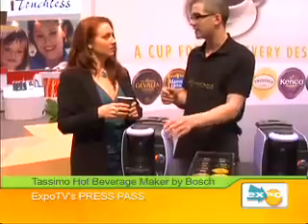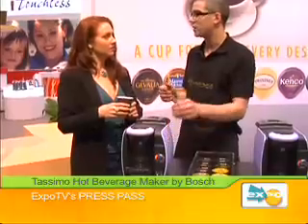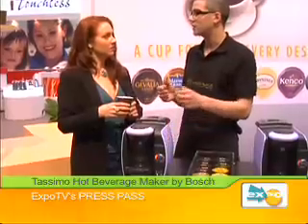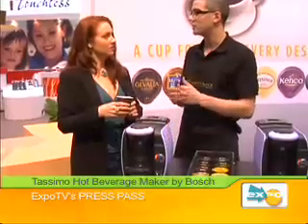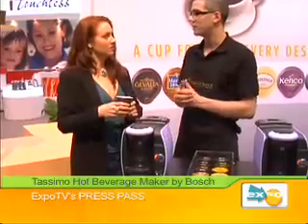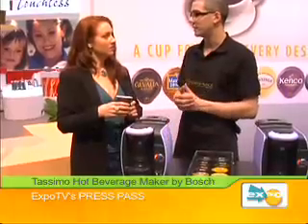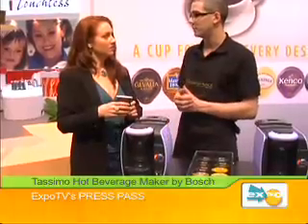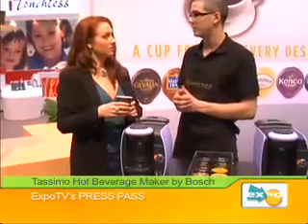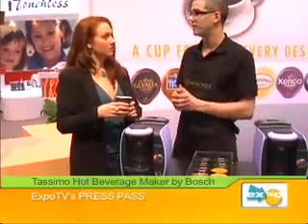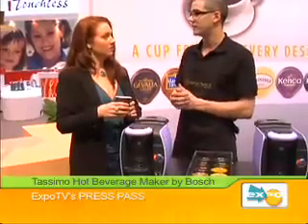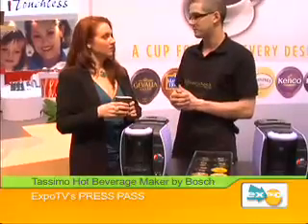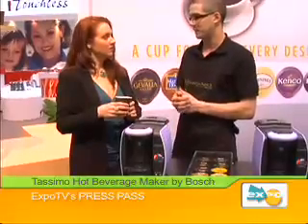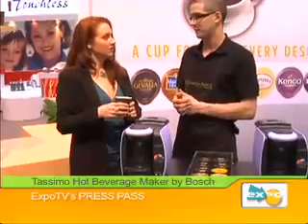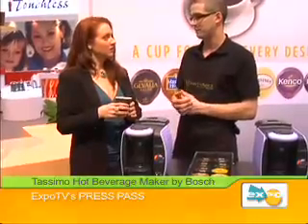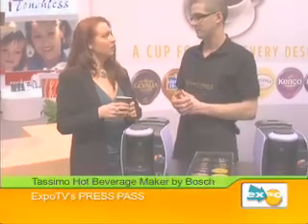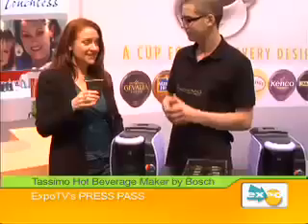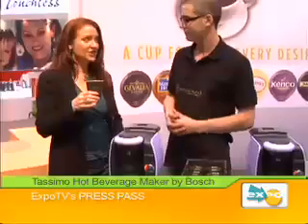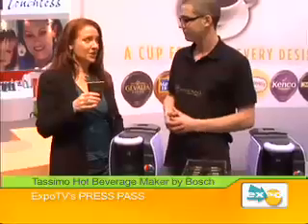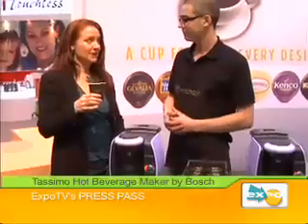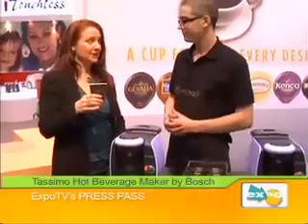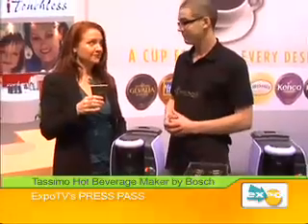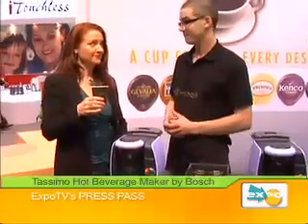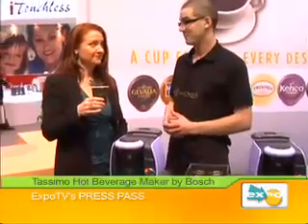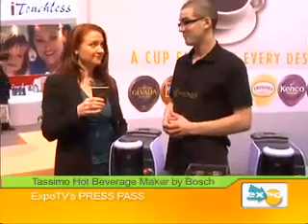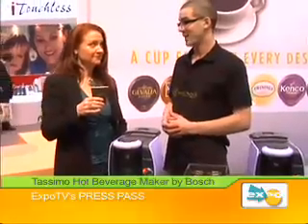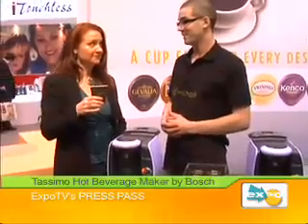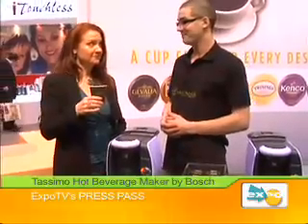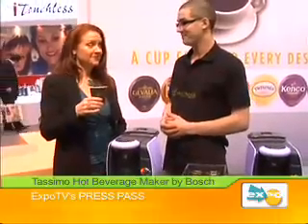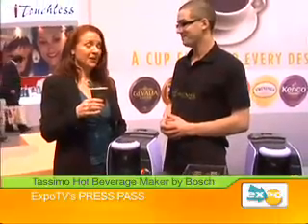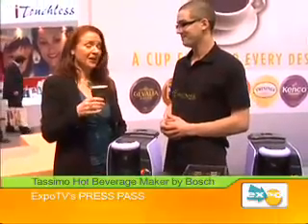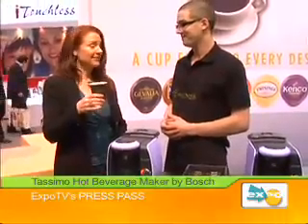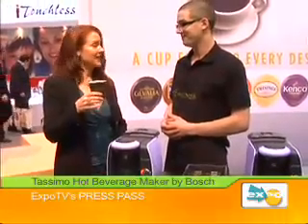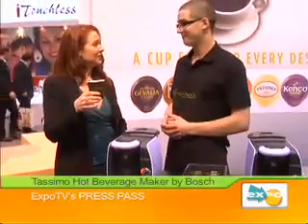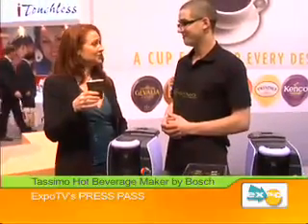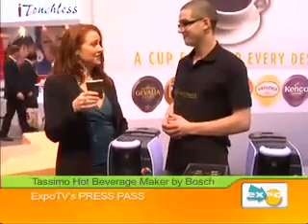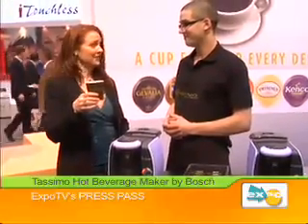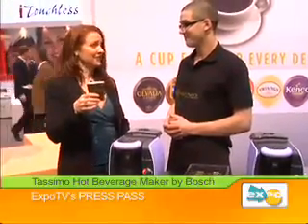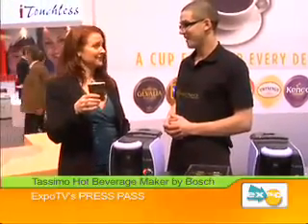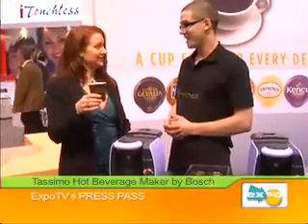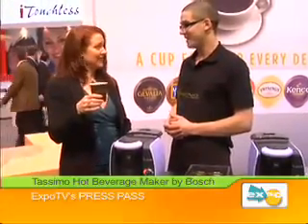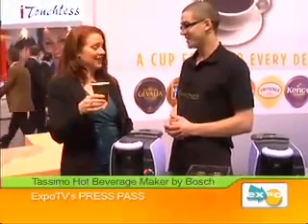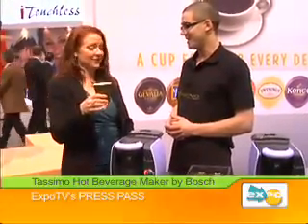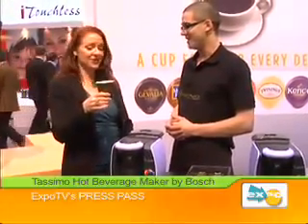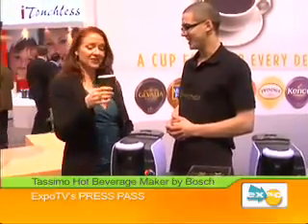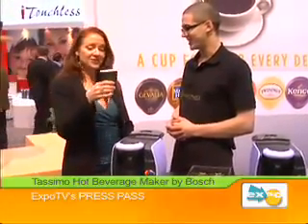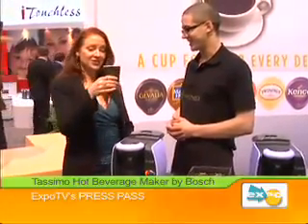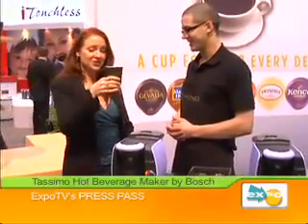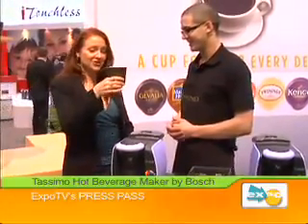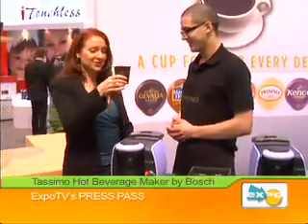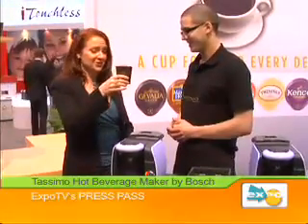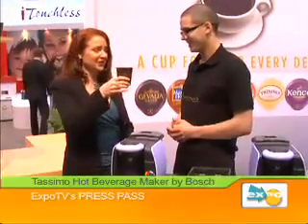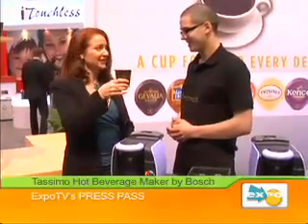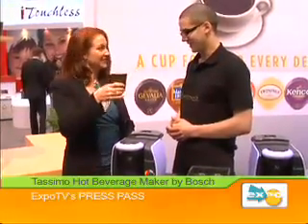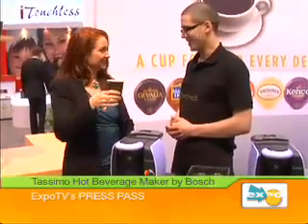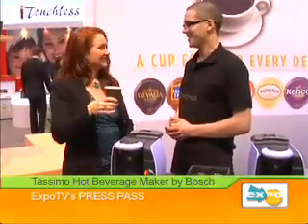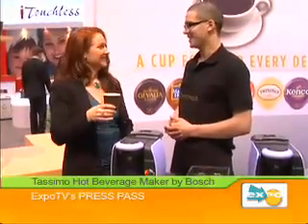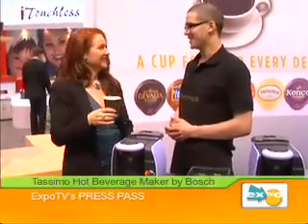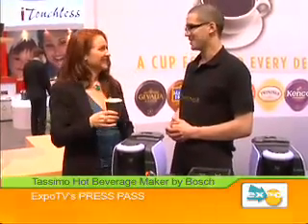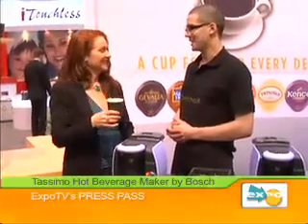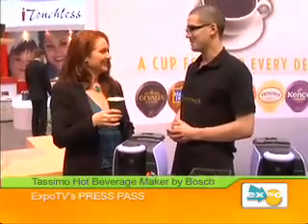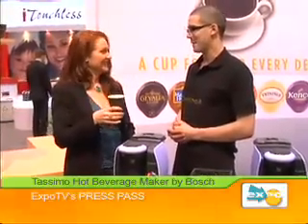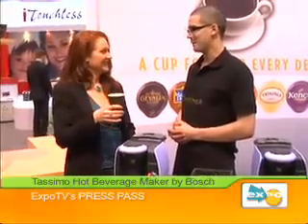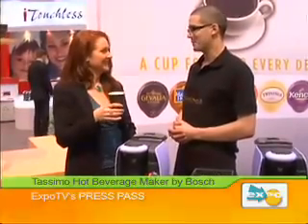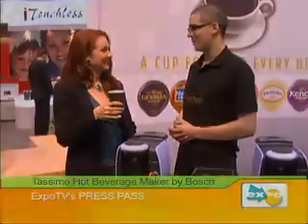That's also available in September. This is yummy. All right, thank you Steven. Thank you so much. Delicious little treat. You enjoy. Come back for some more.